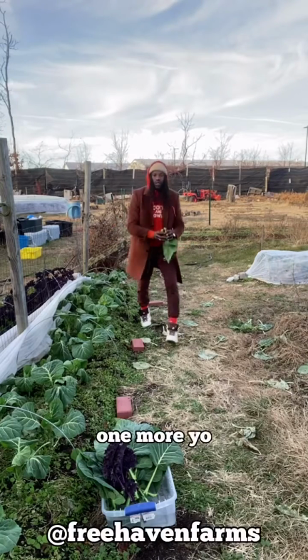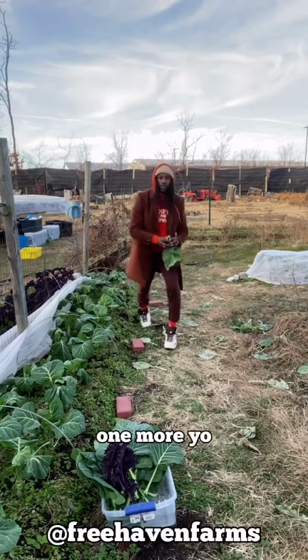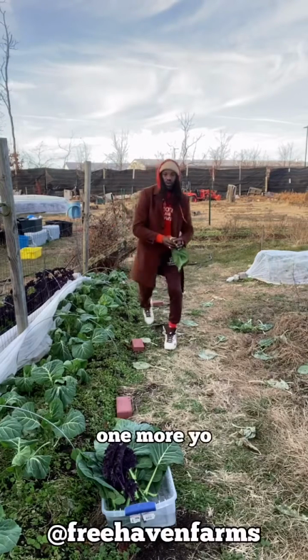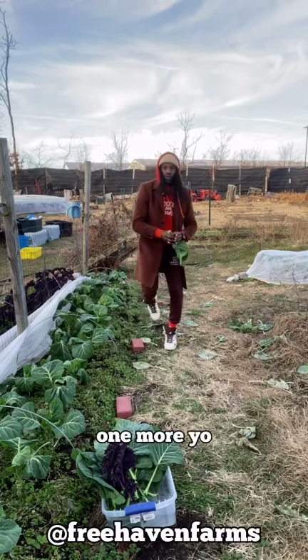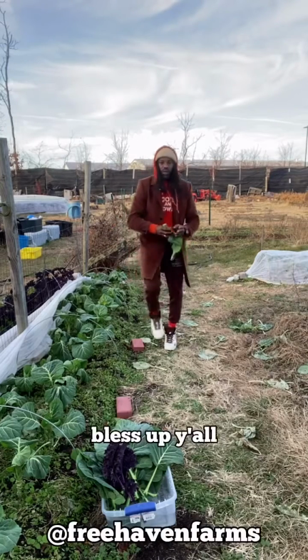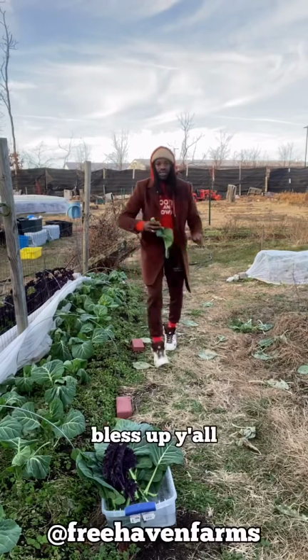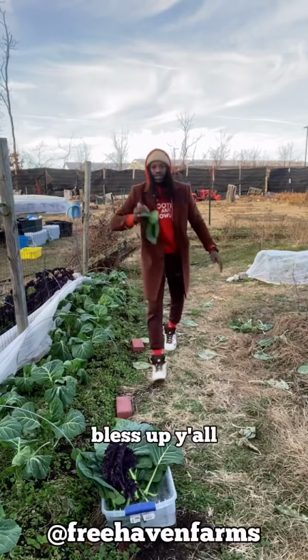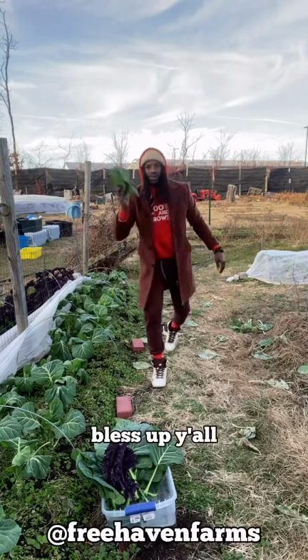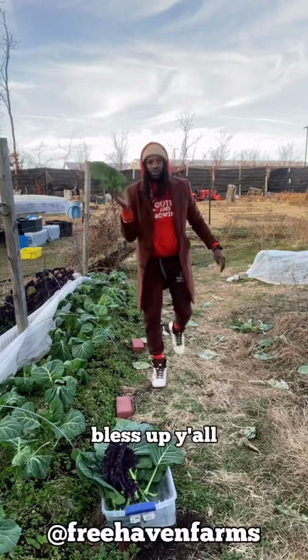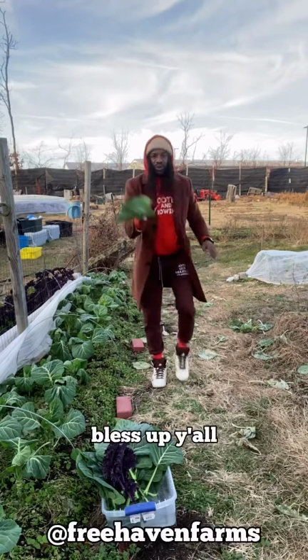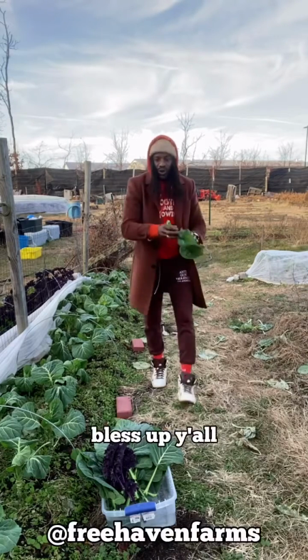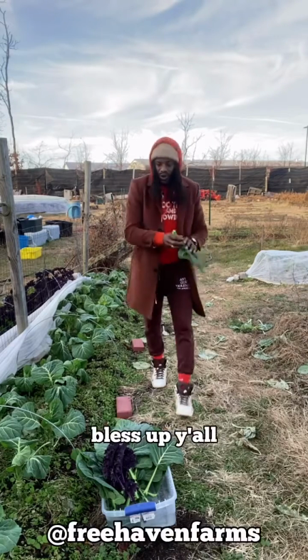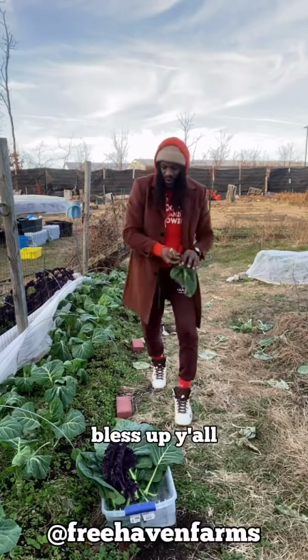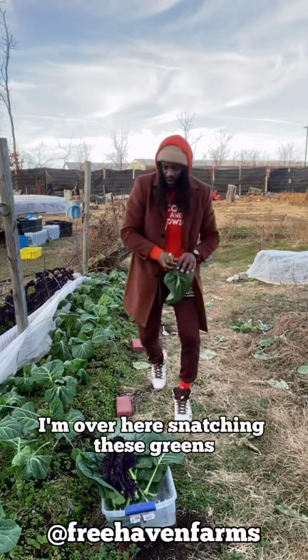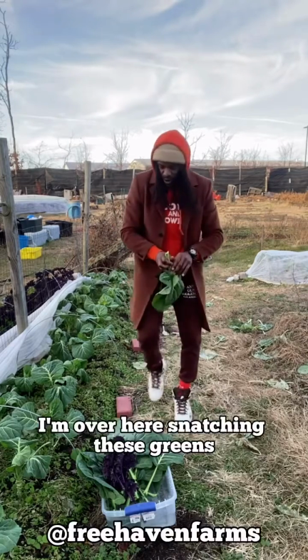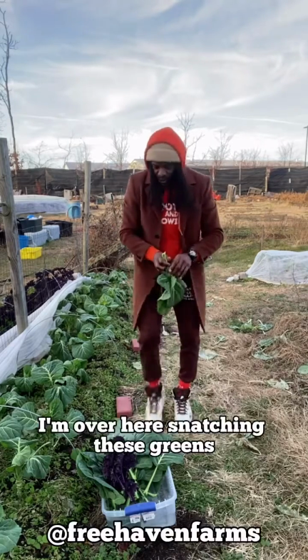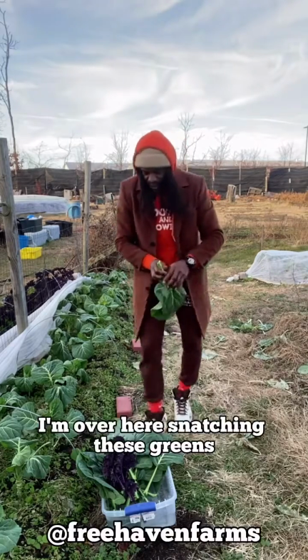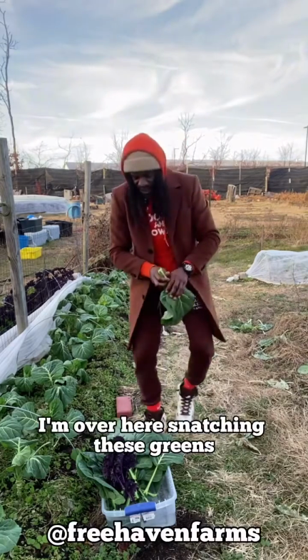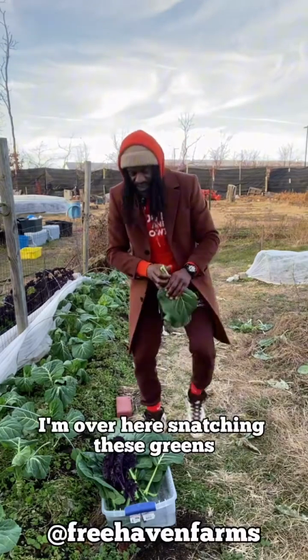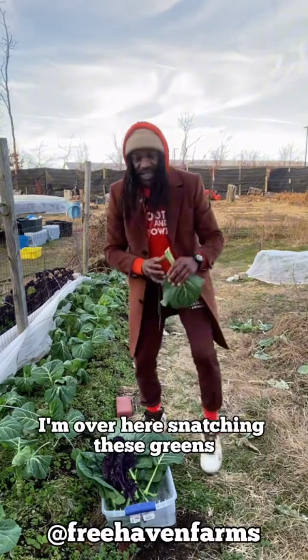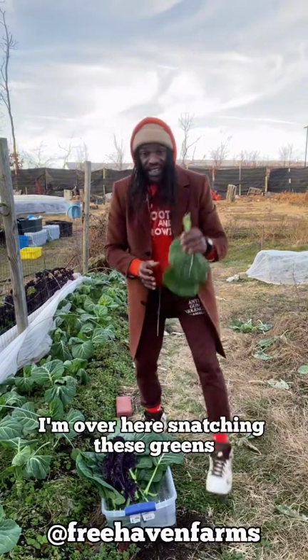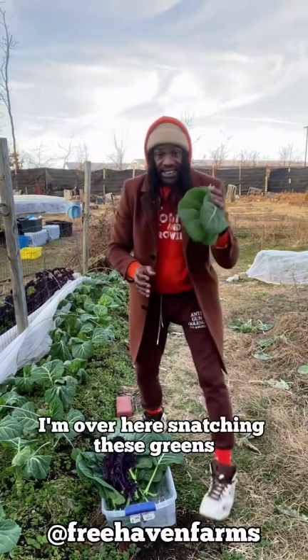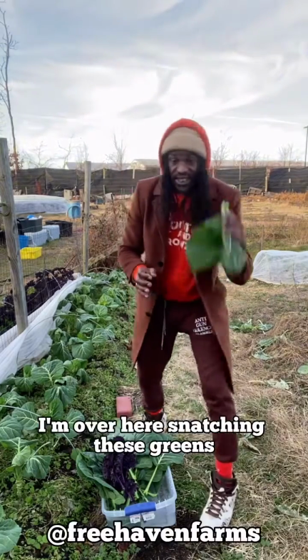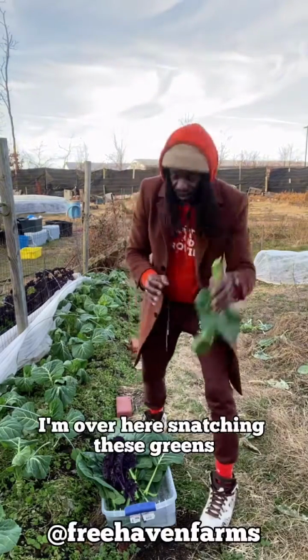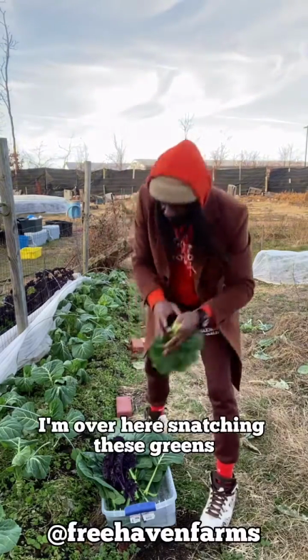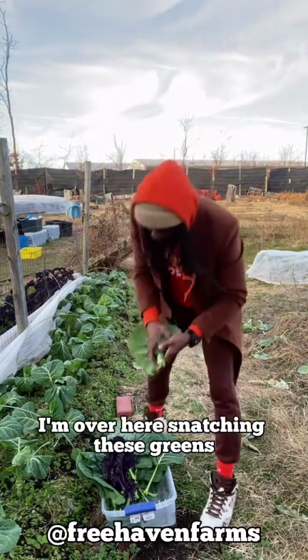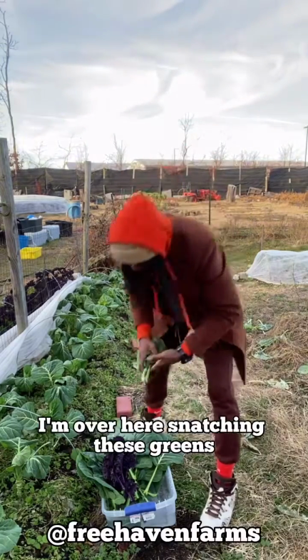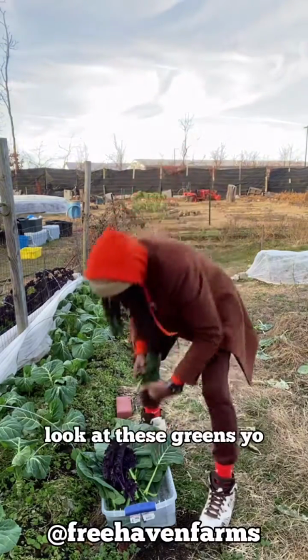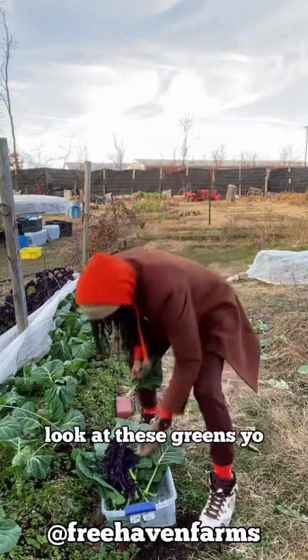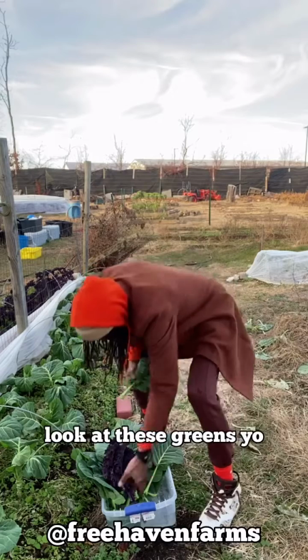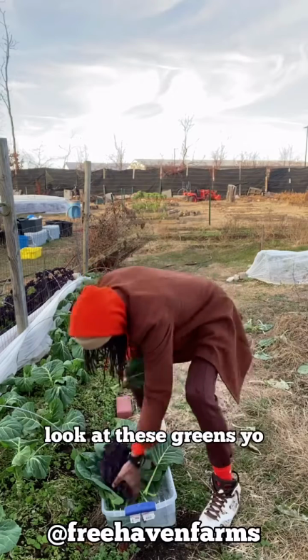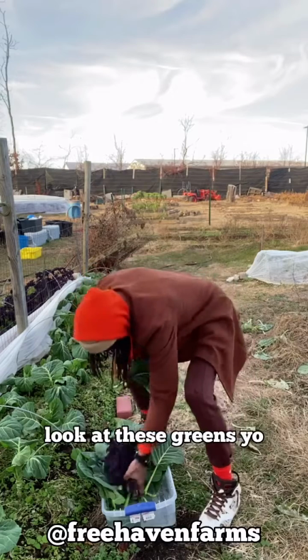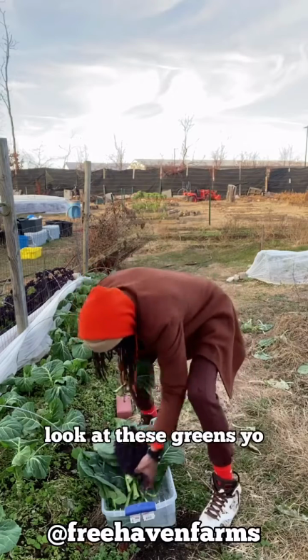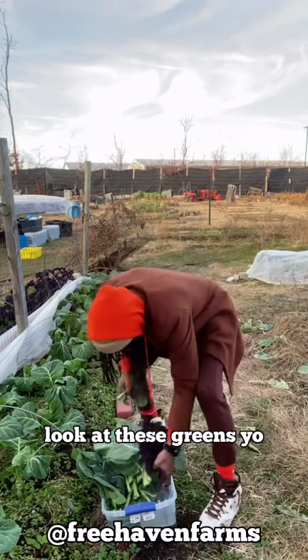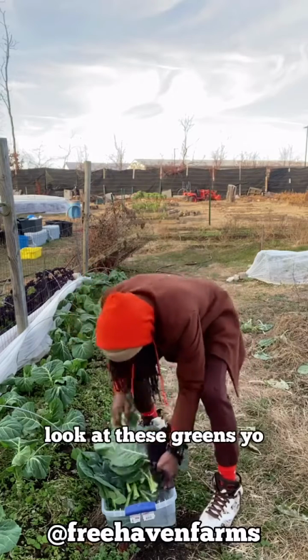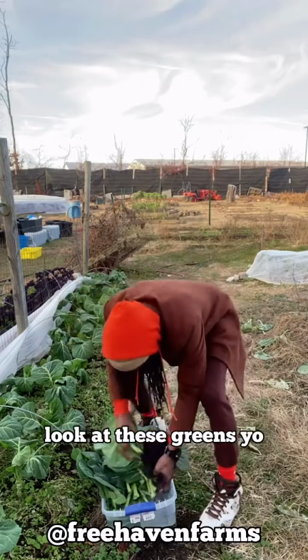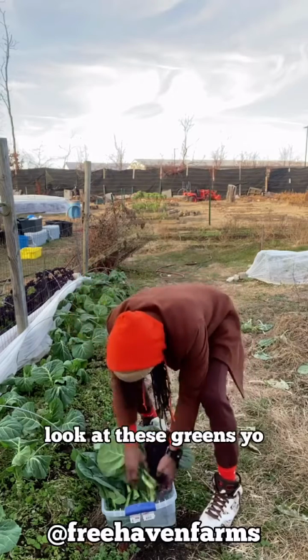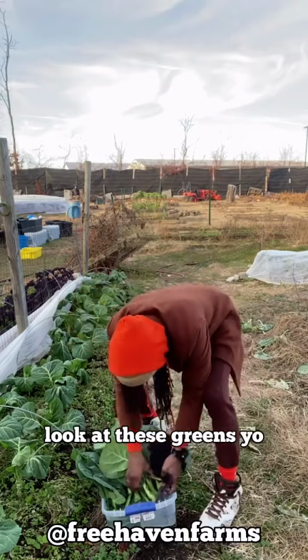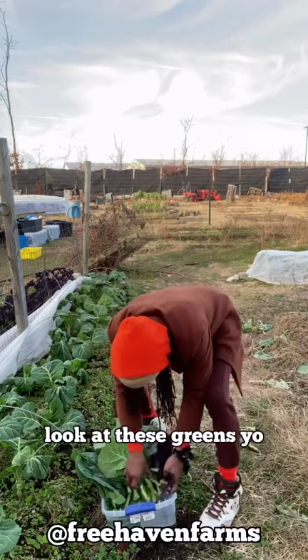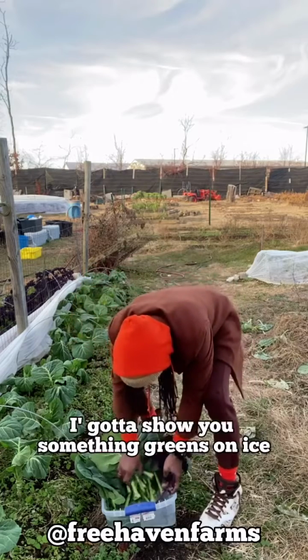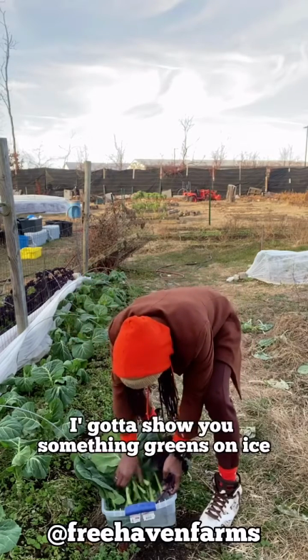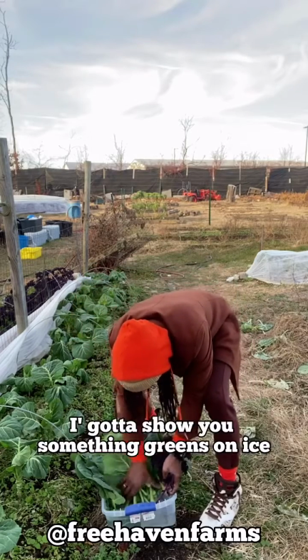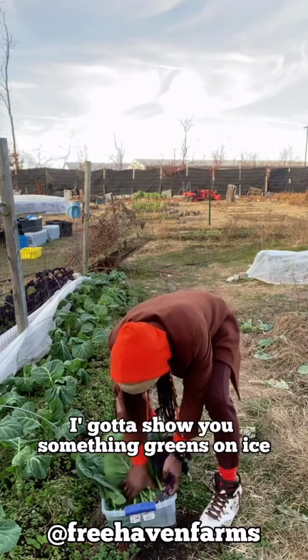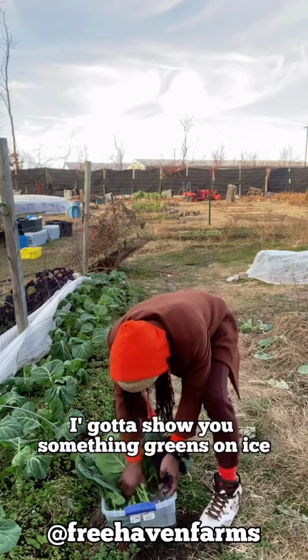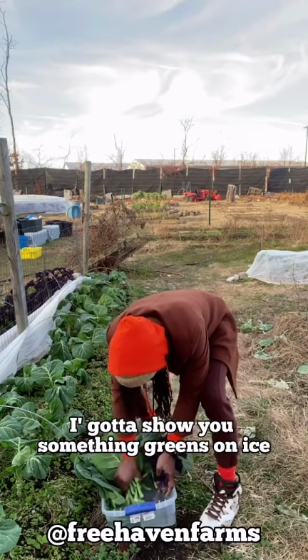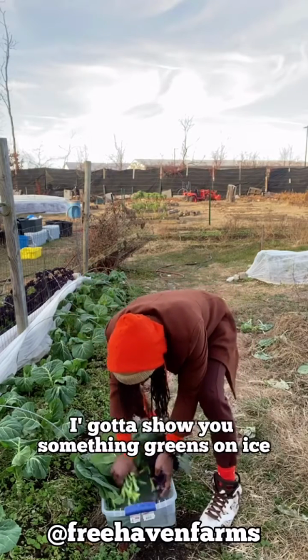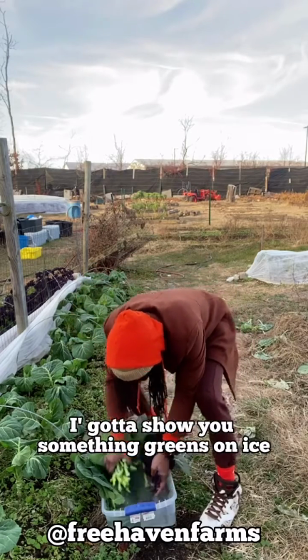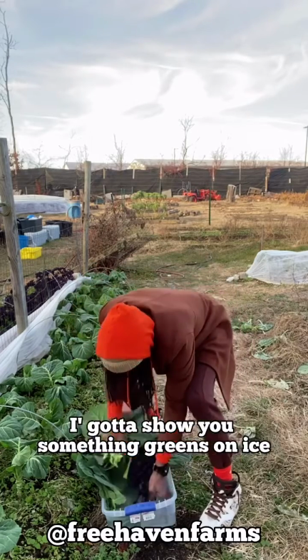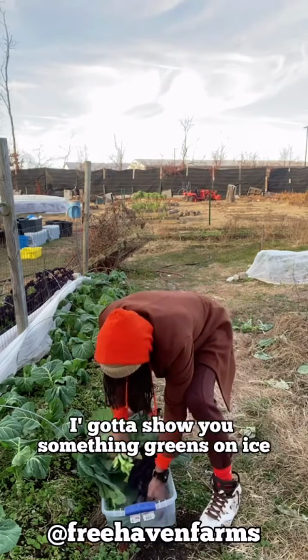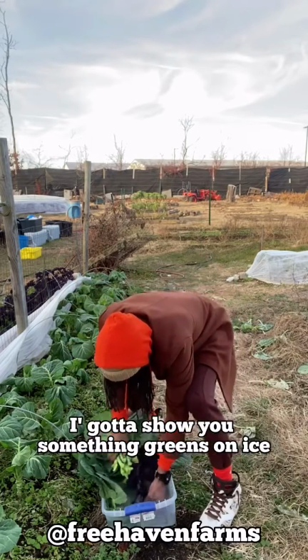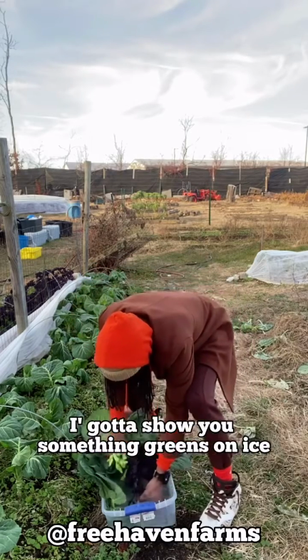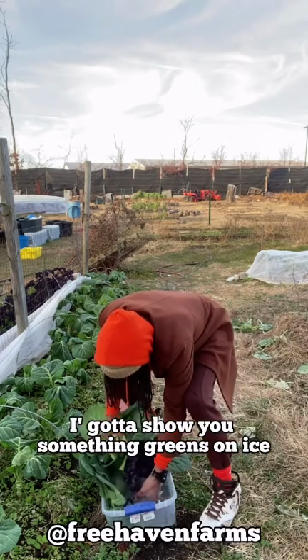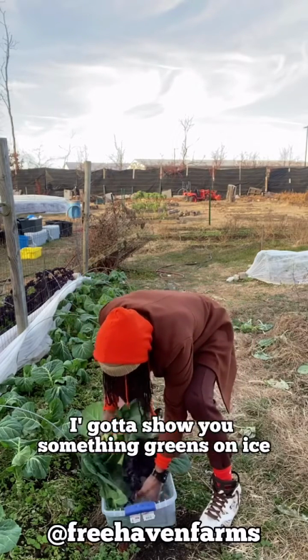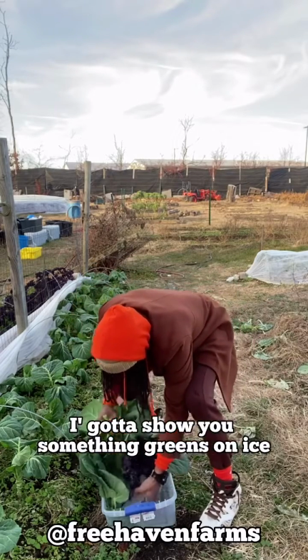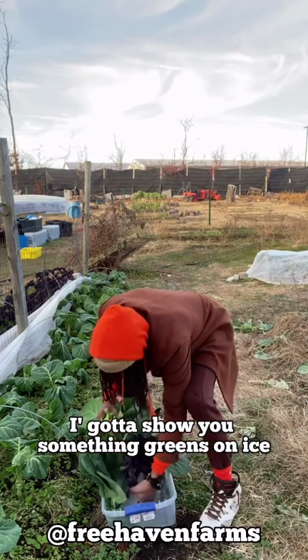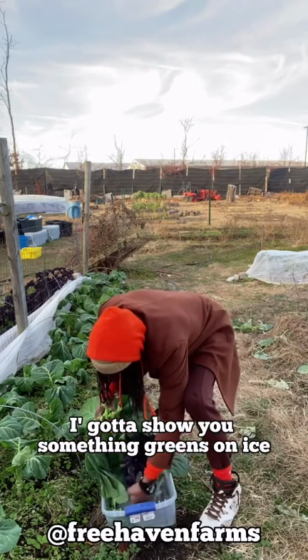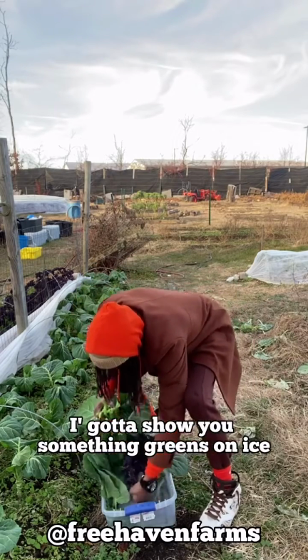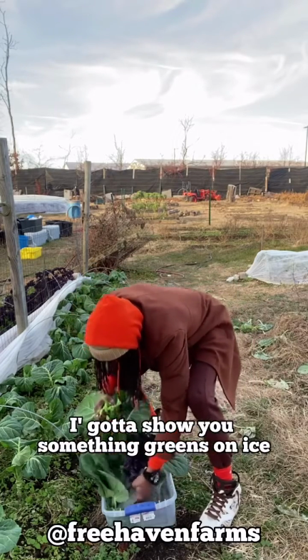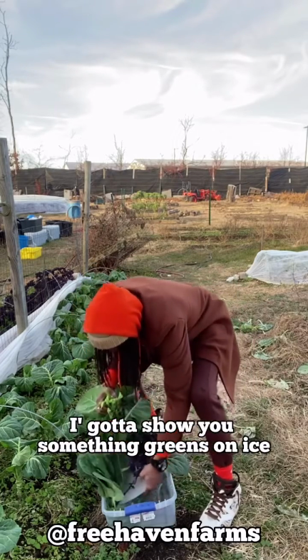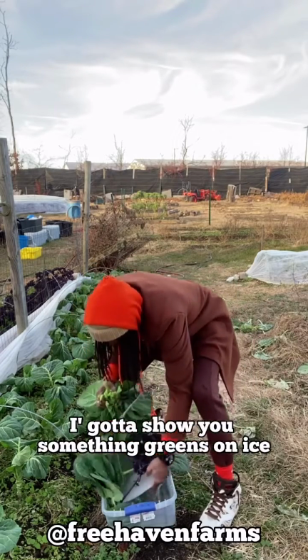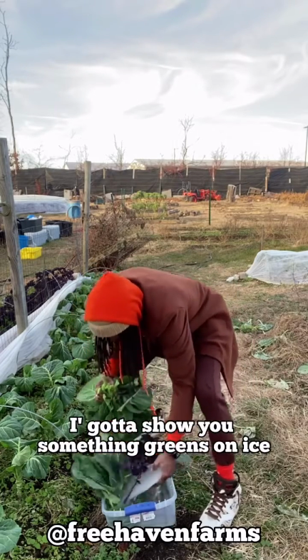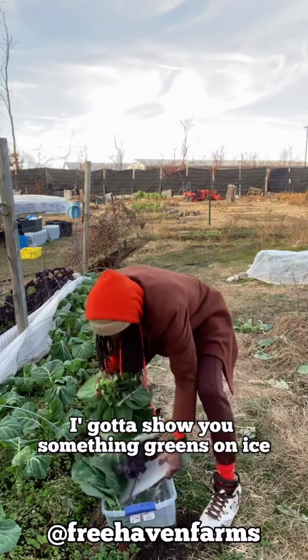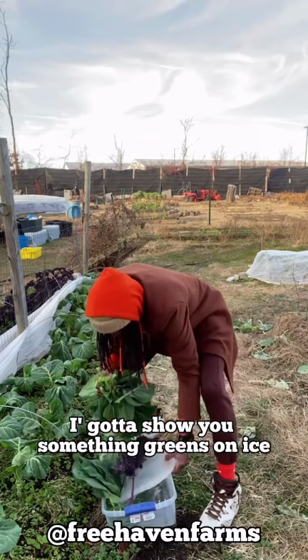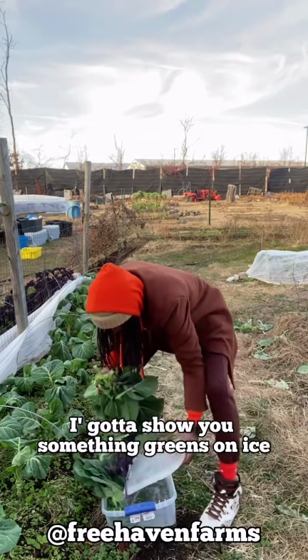Yo, bless up y'all. I'm over here snatching these greens. Look at these greens, yo. I'll show you something — greens on ice.